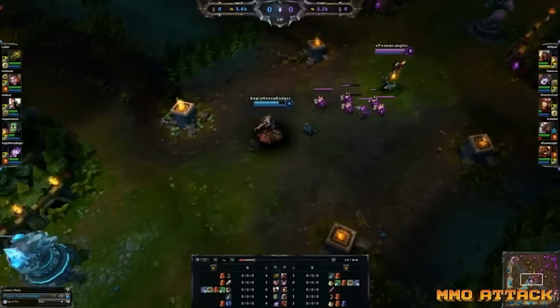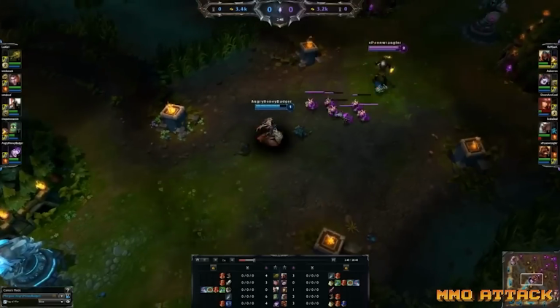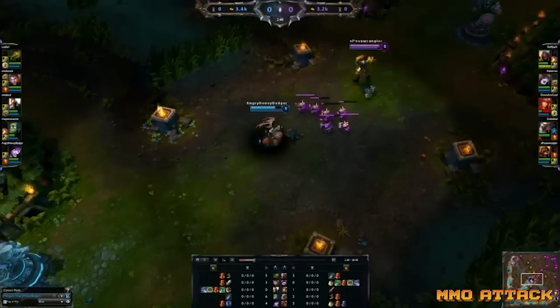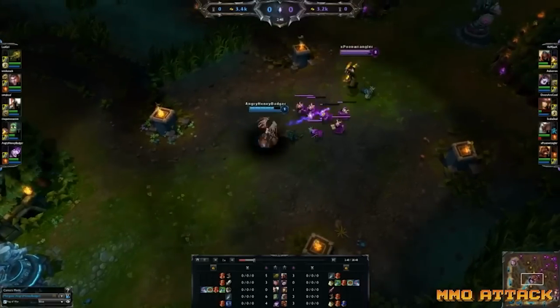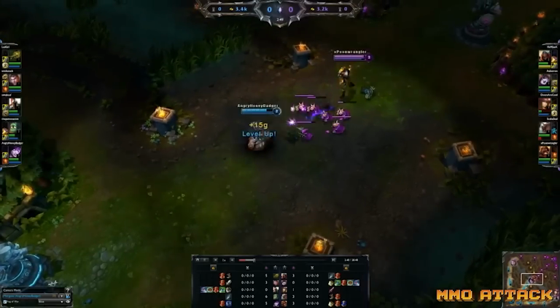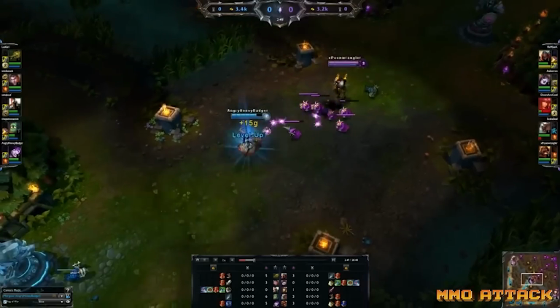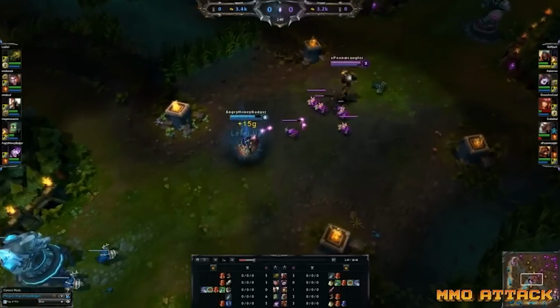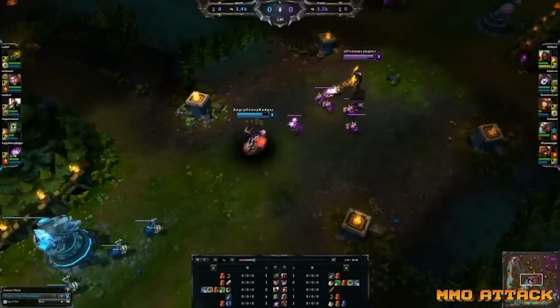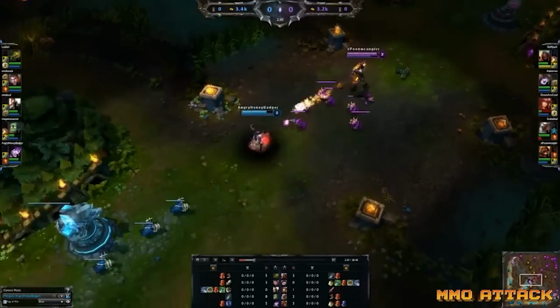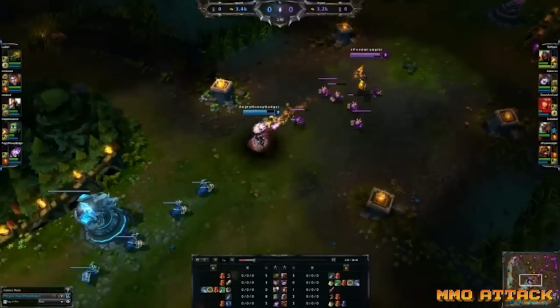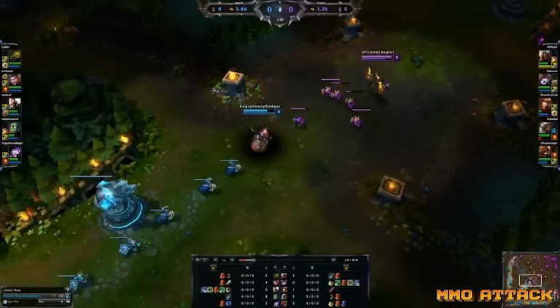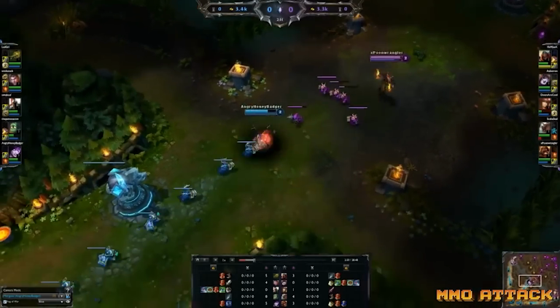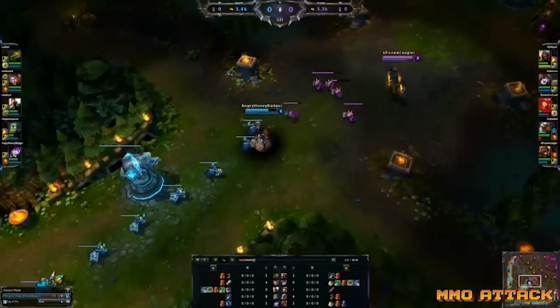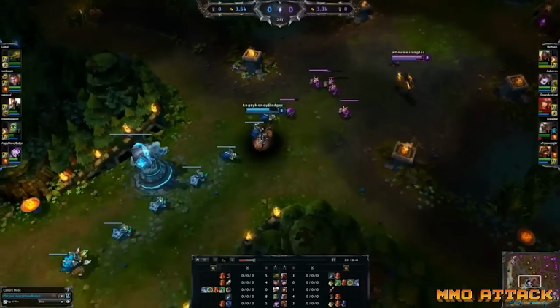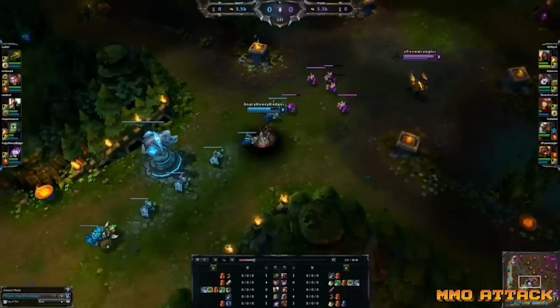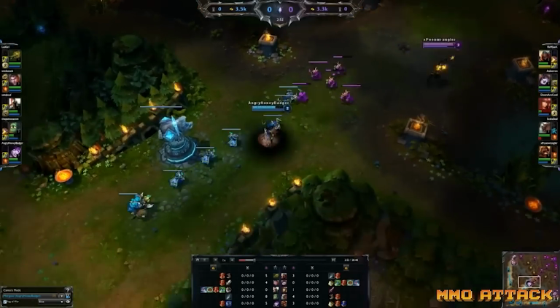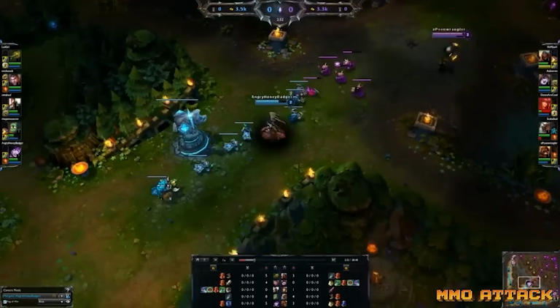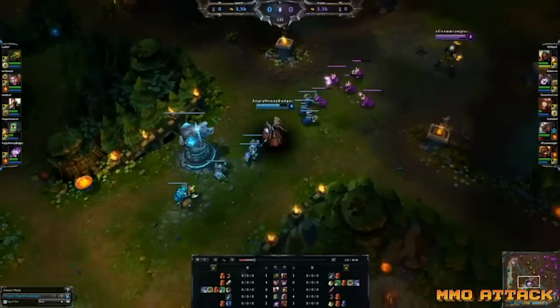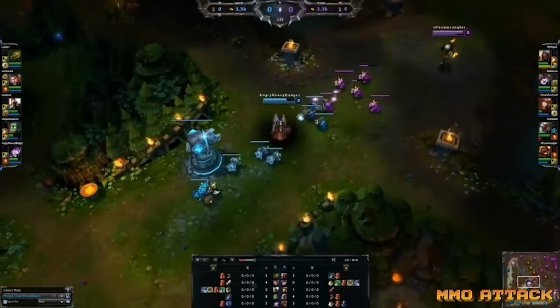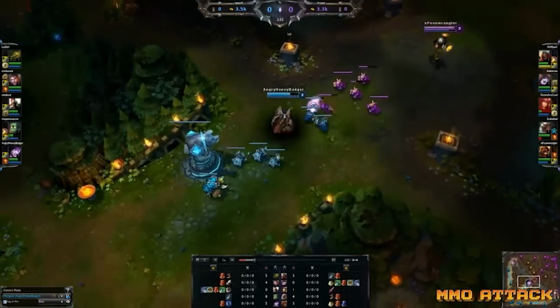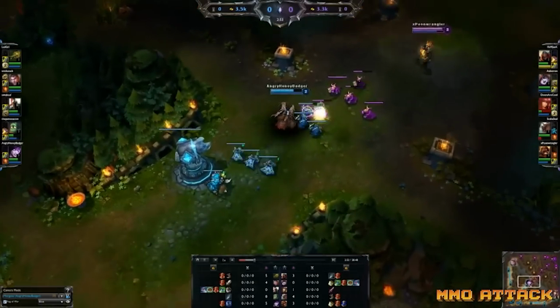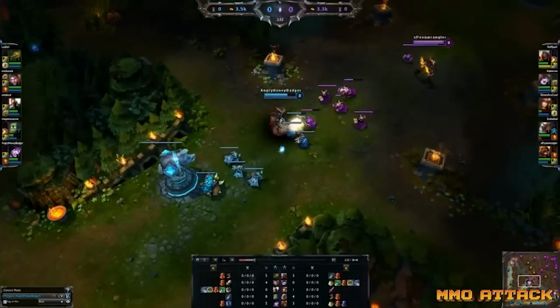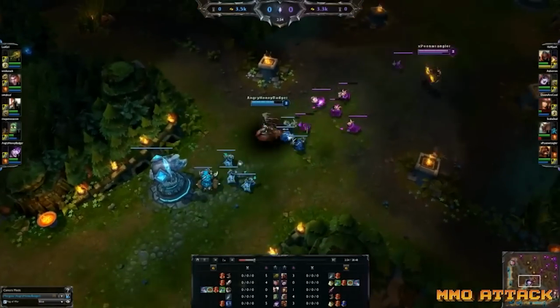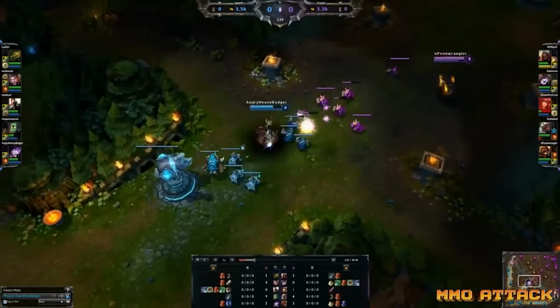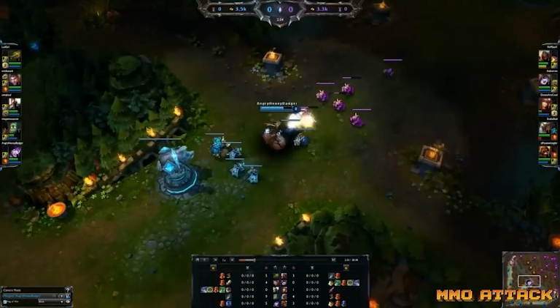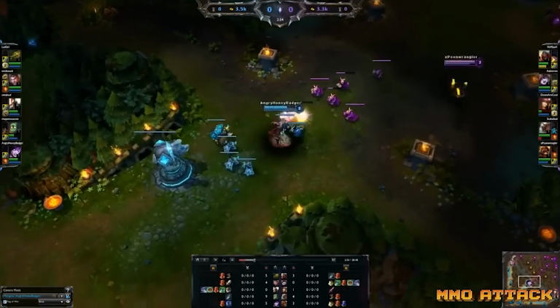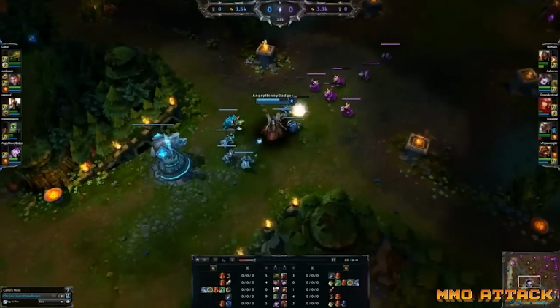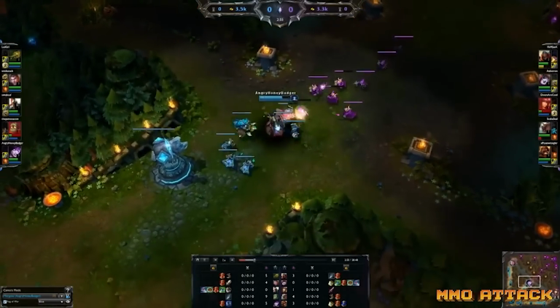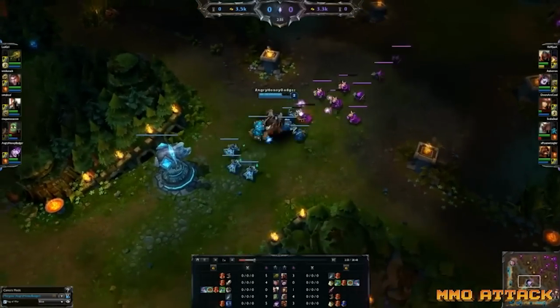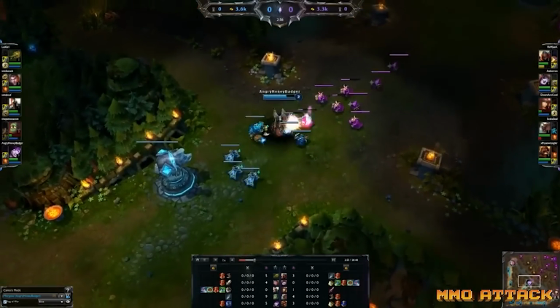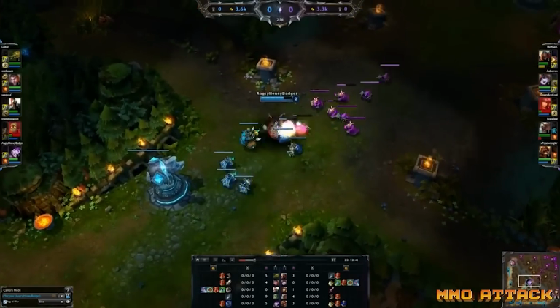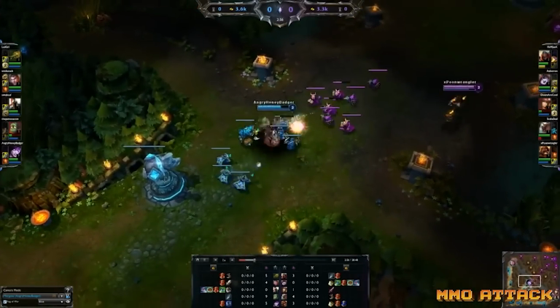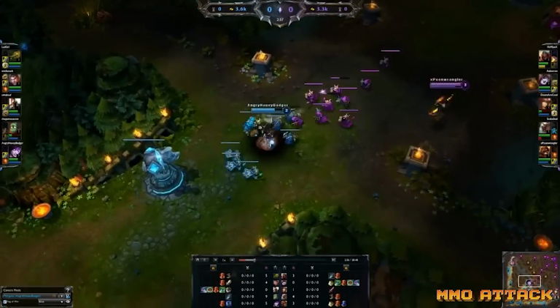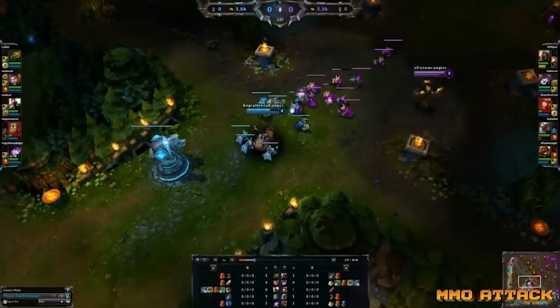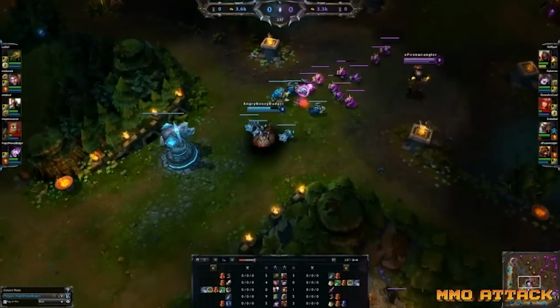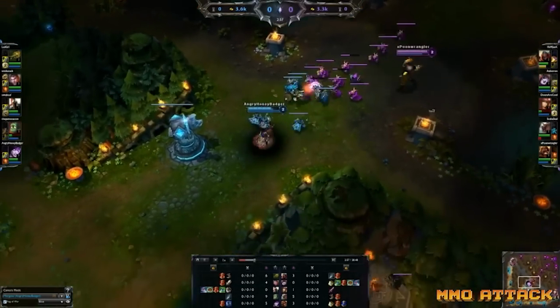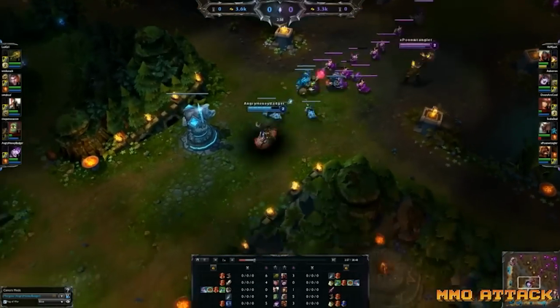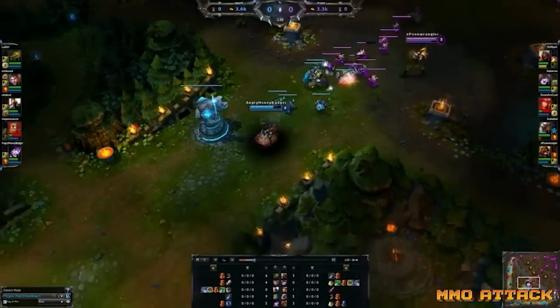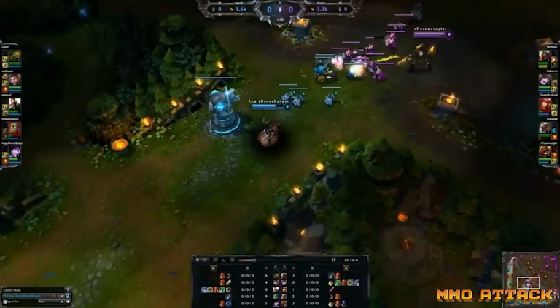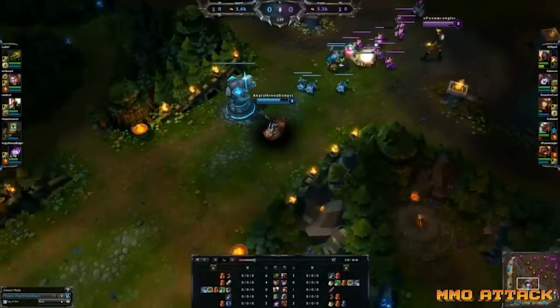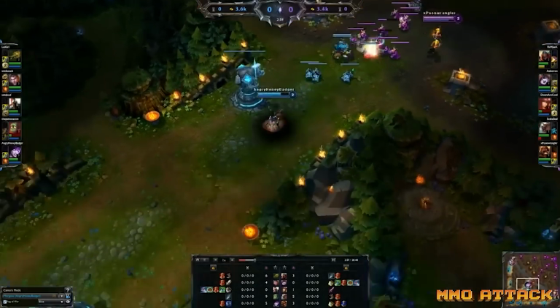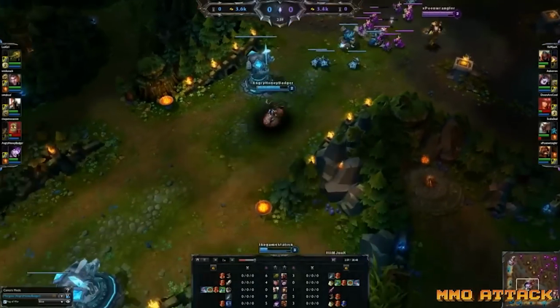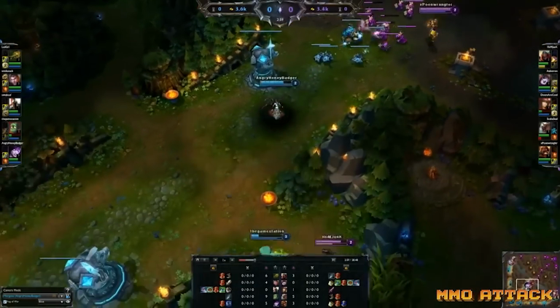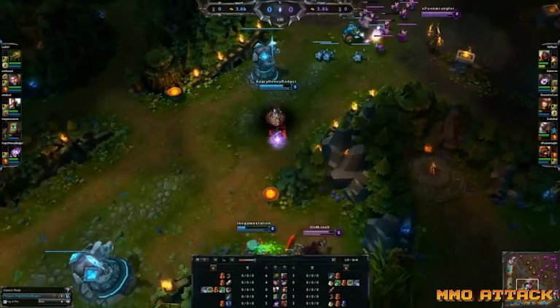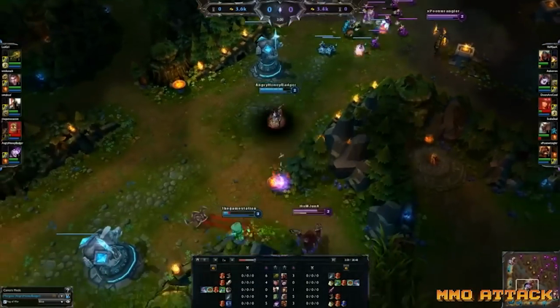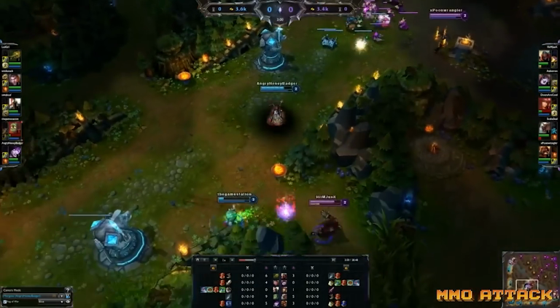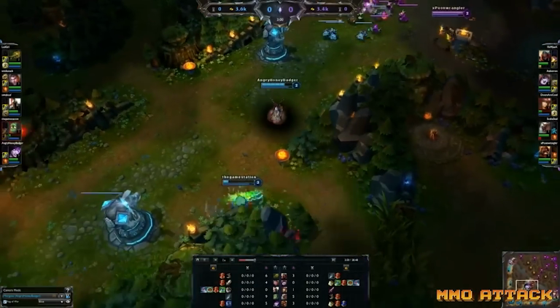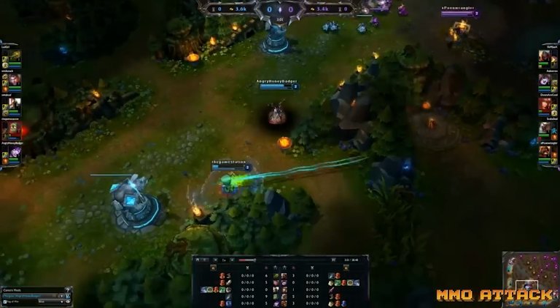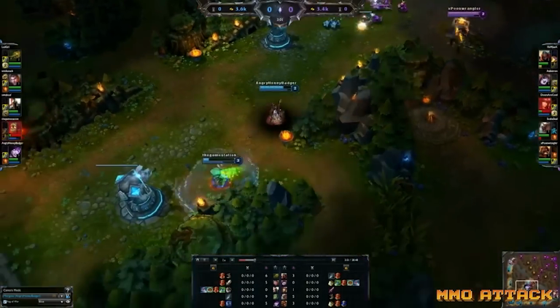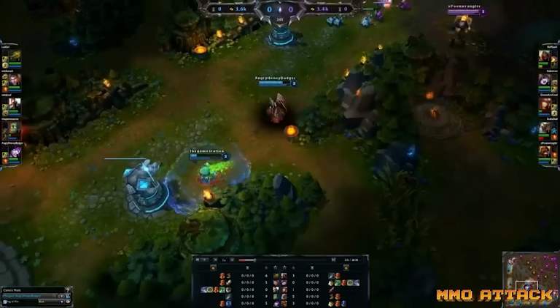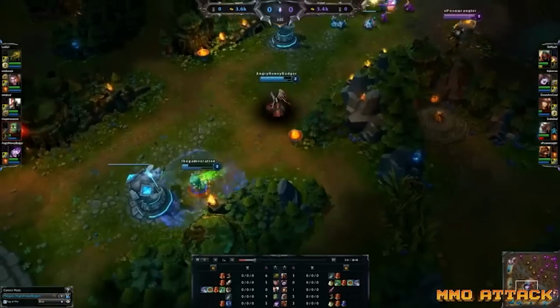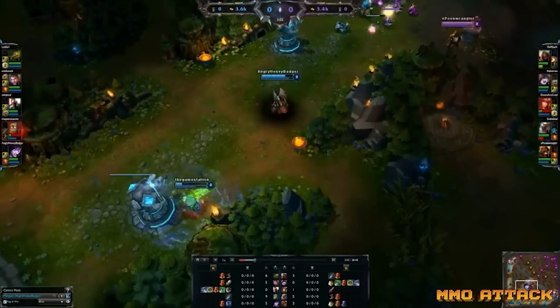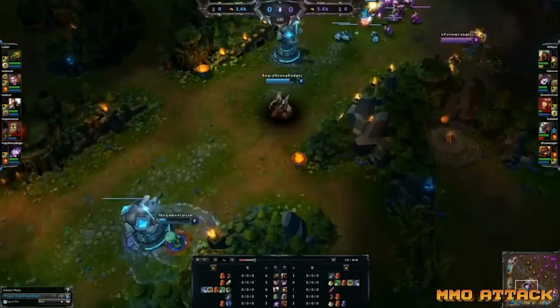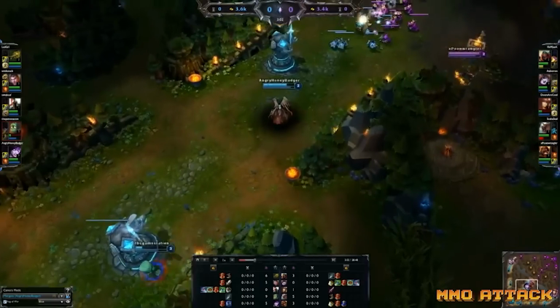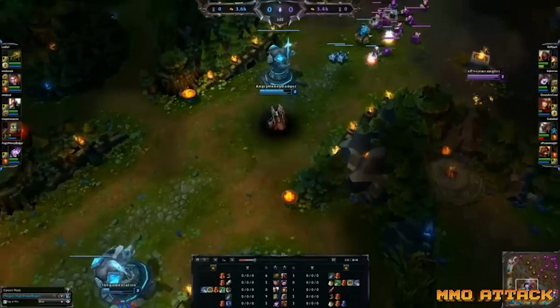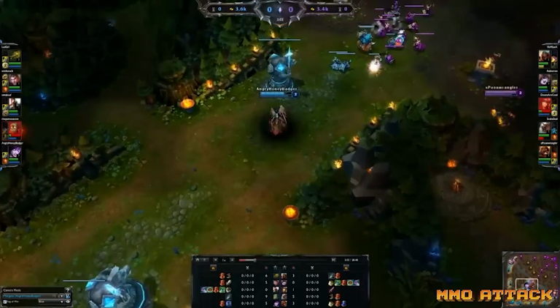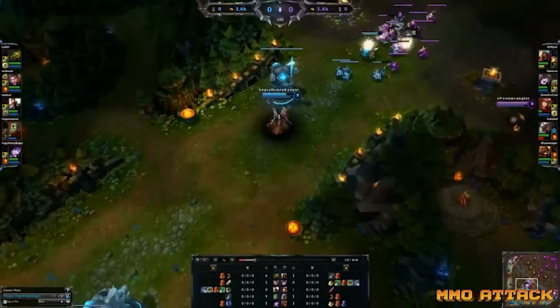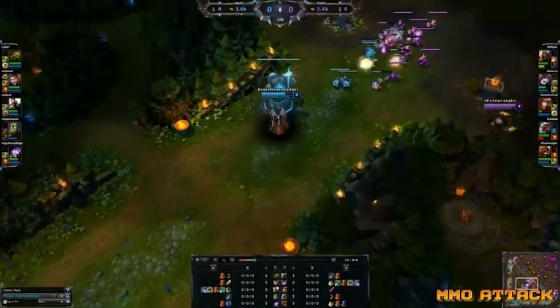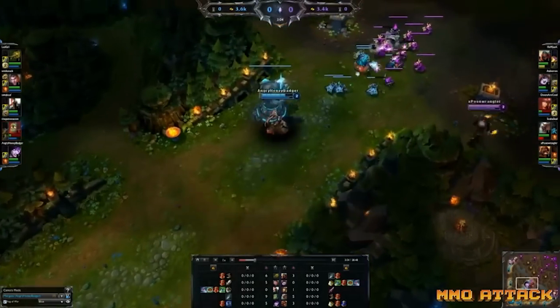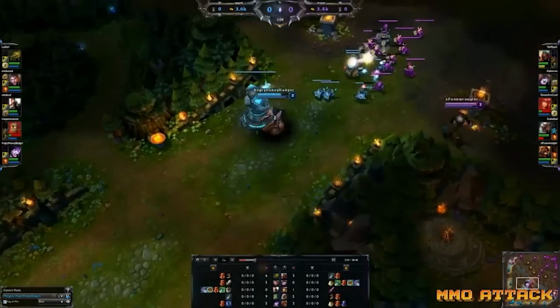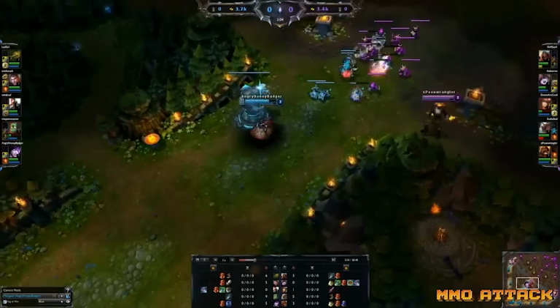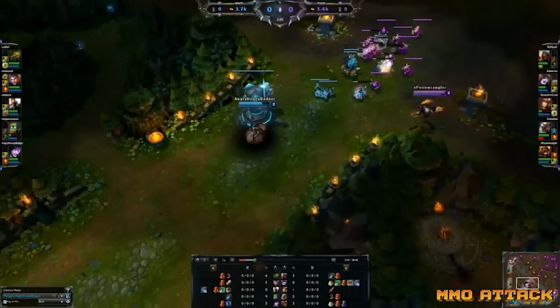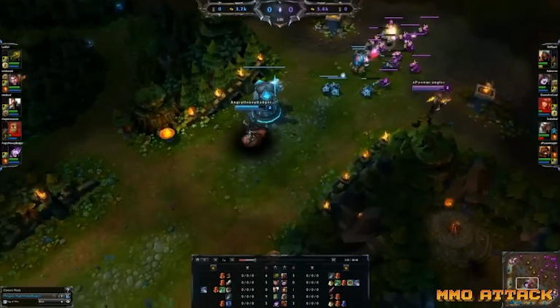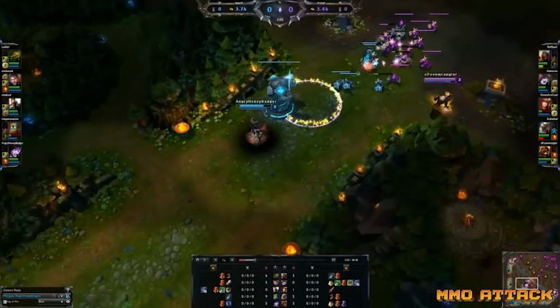Morgana is a mage slash support champion. She has become a lot of people's favorite season 4 support and she's quite powerful and has great CC if used correctly.